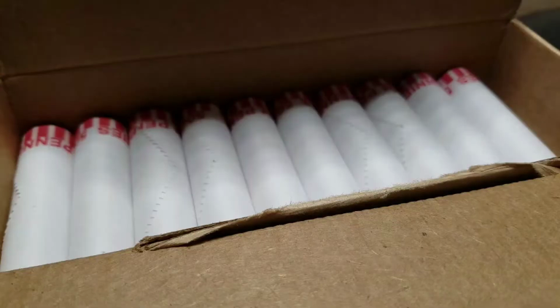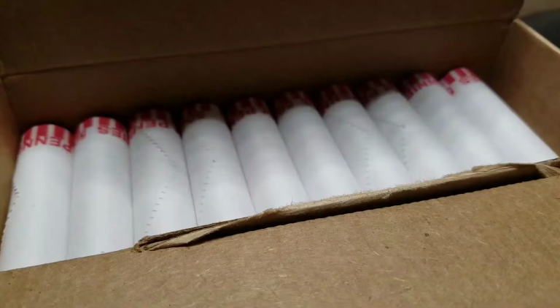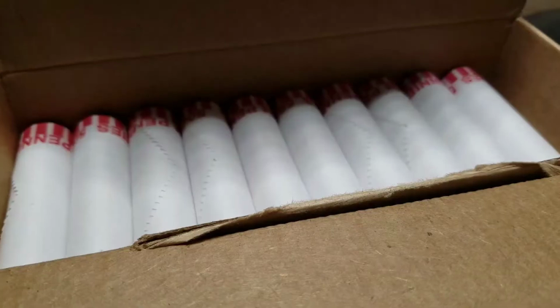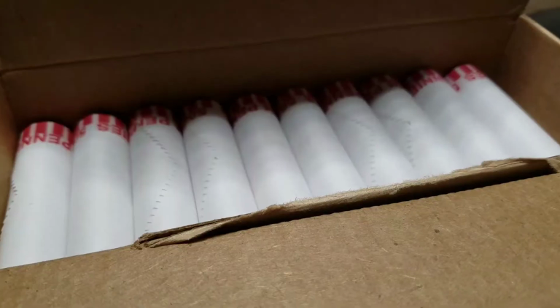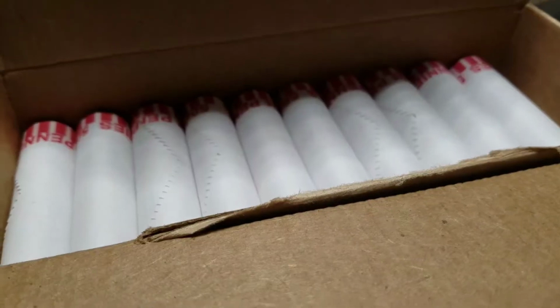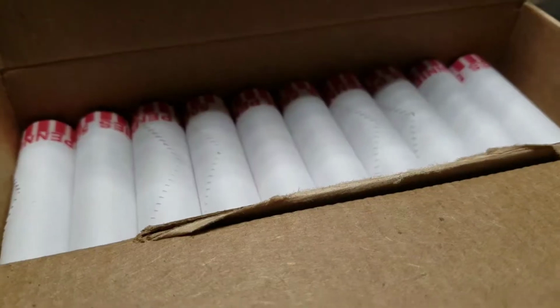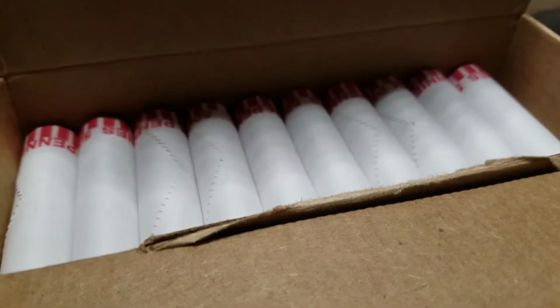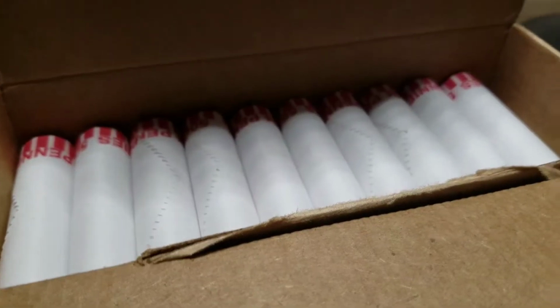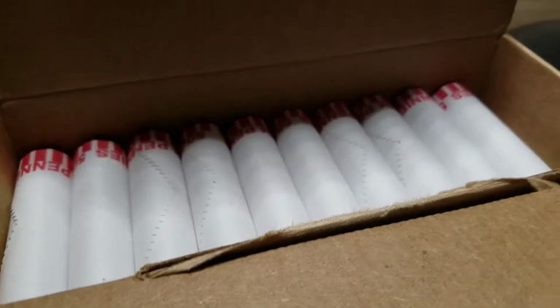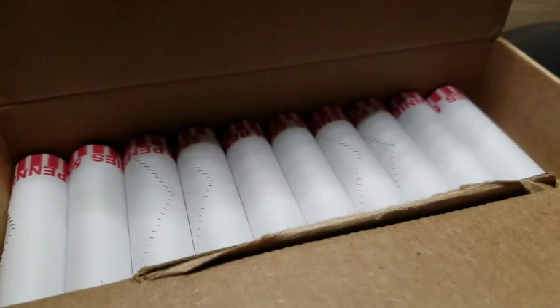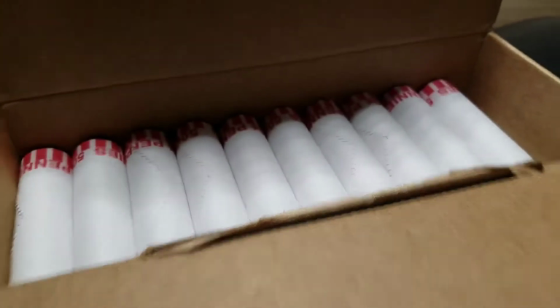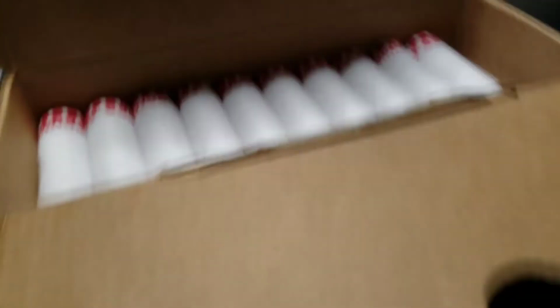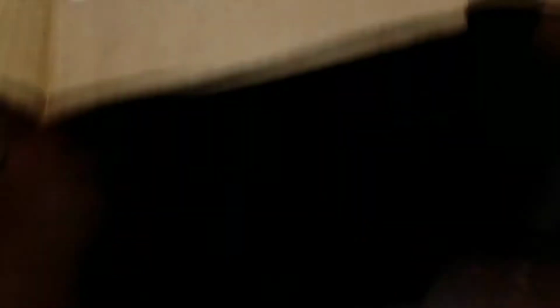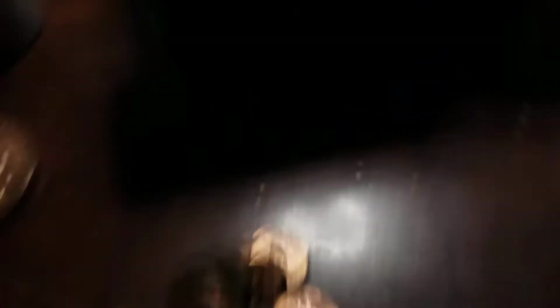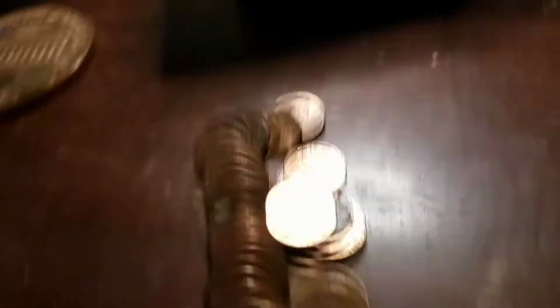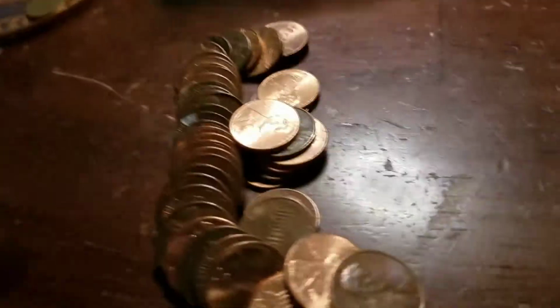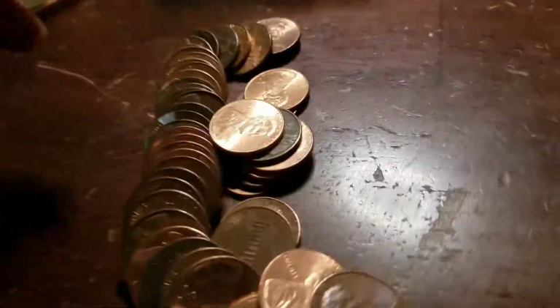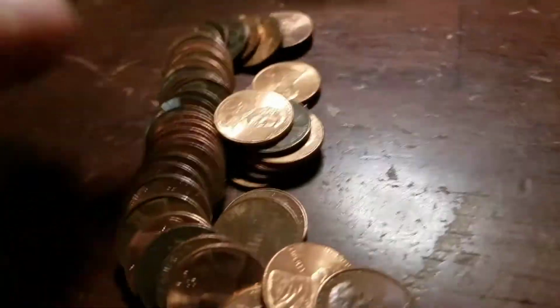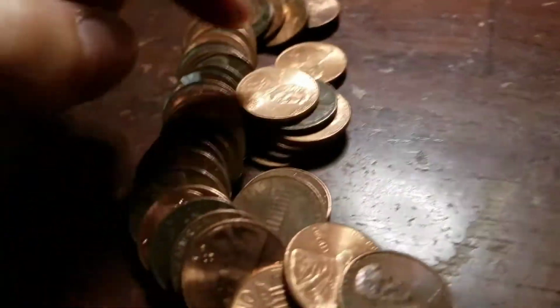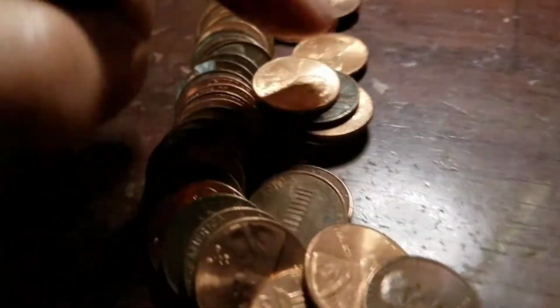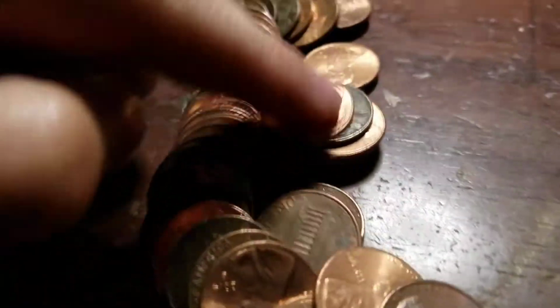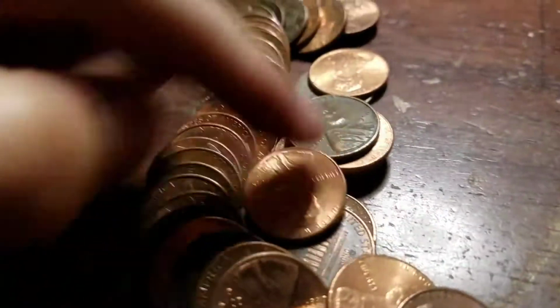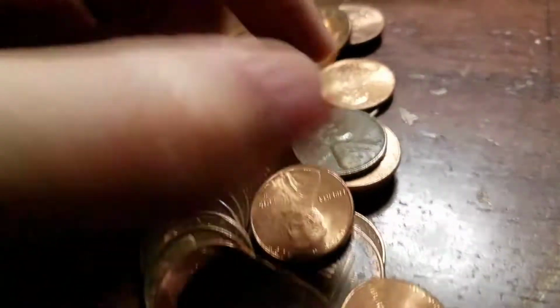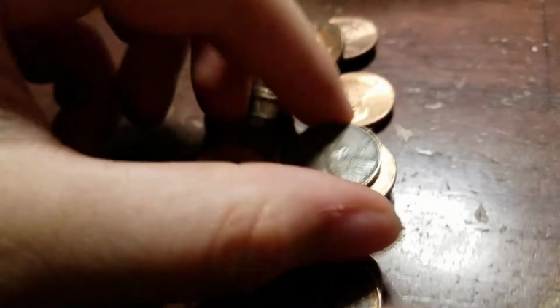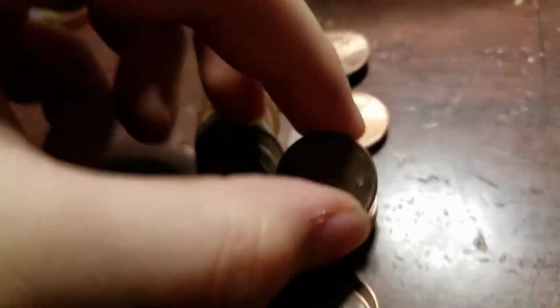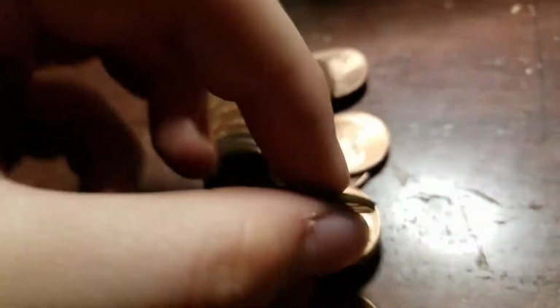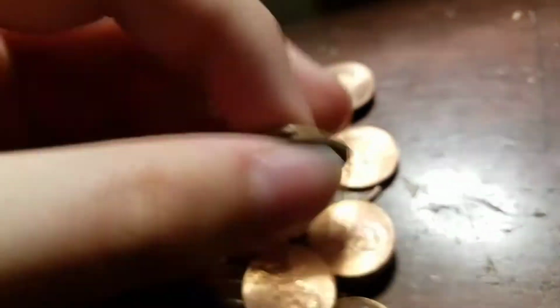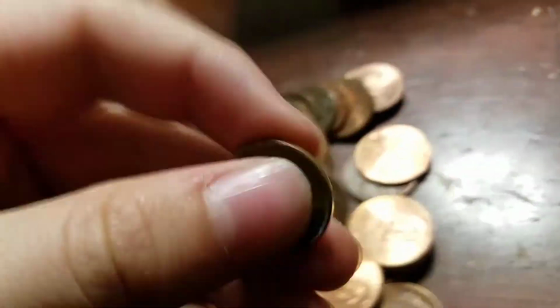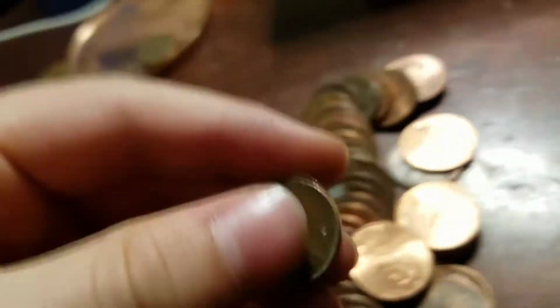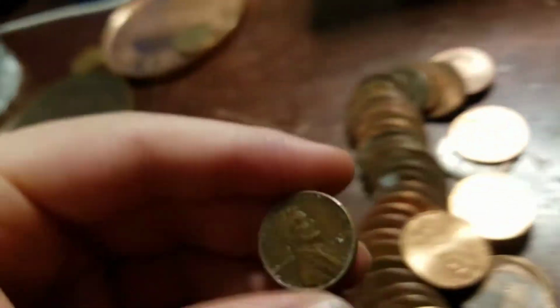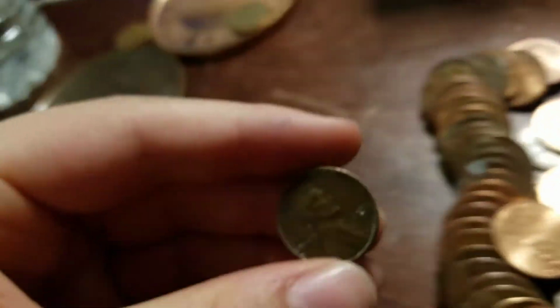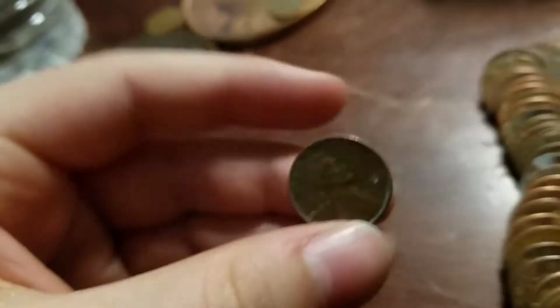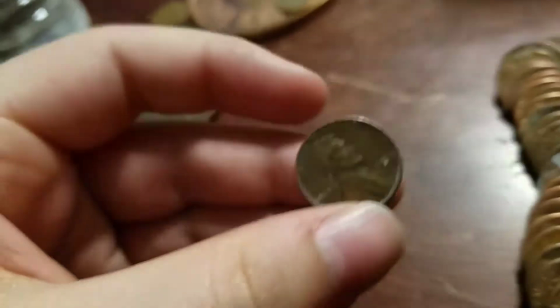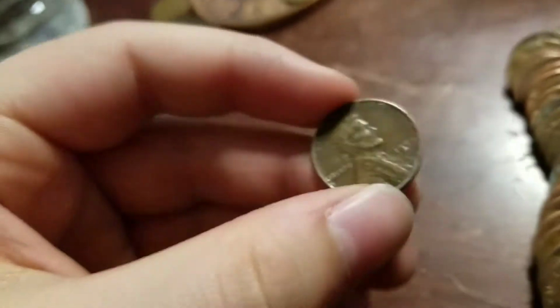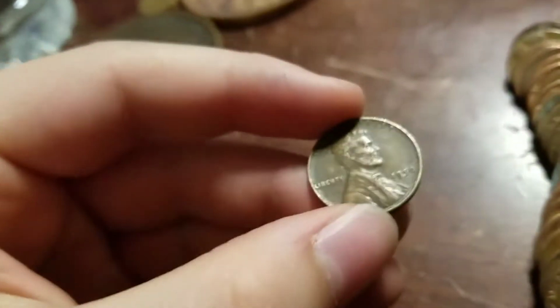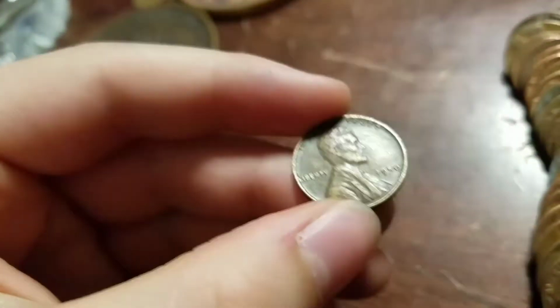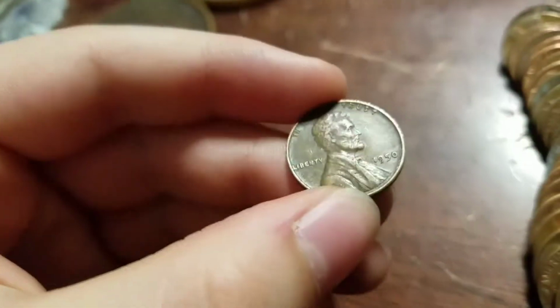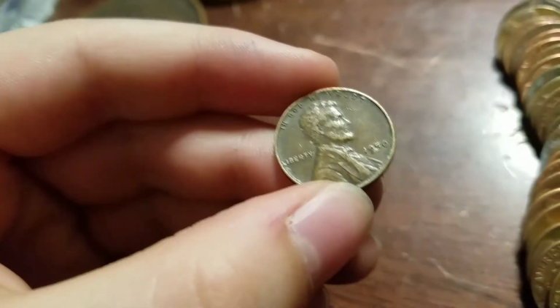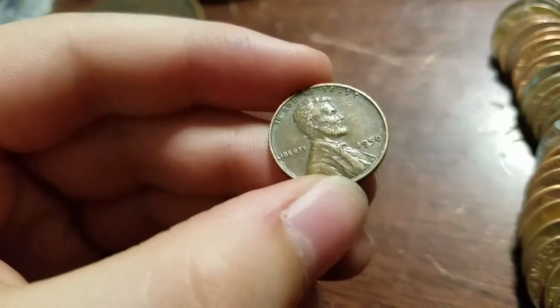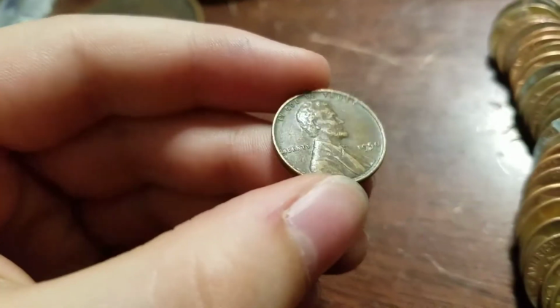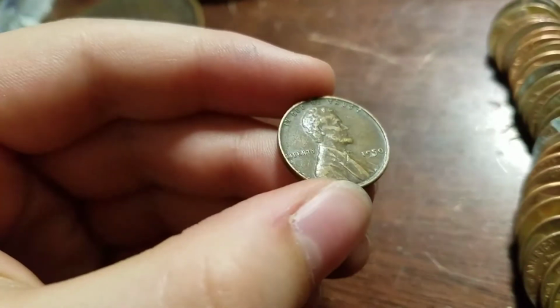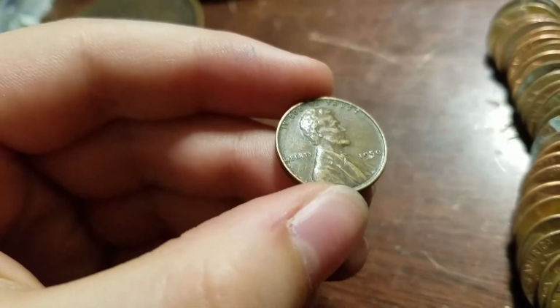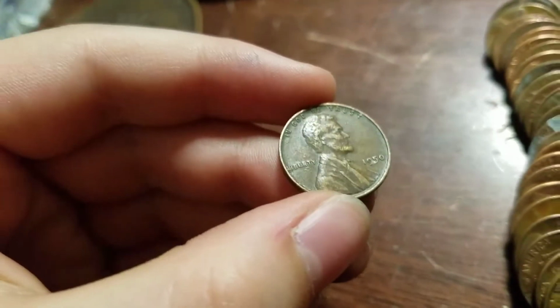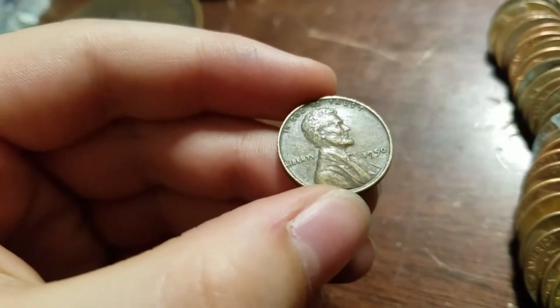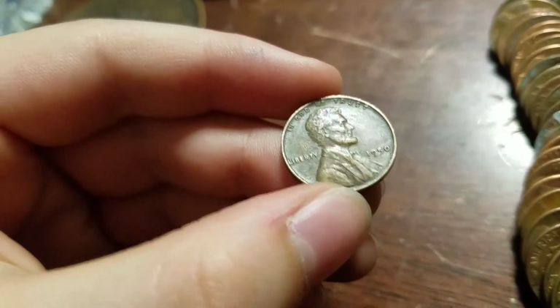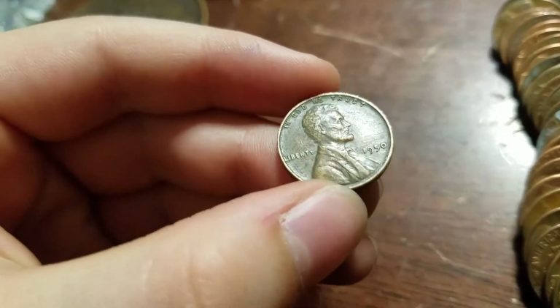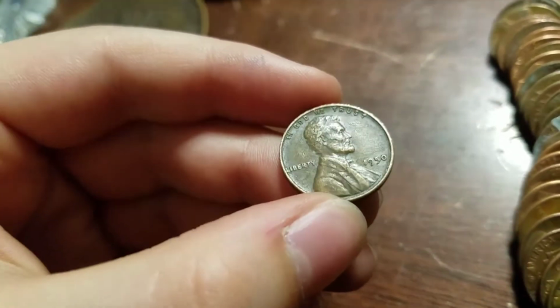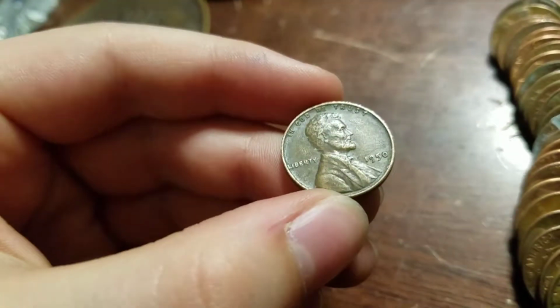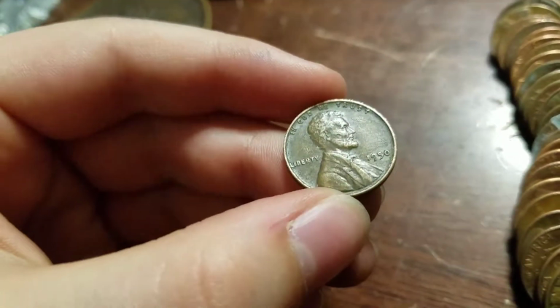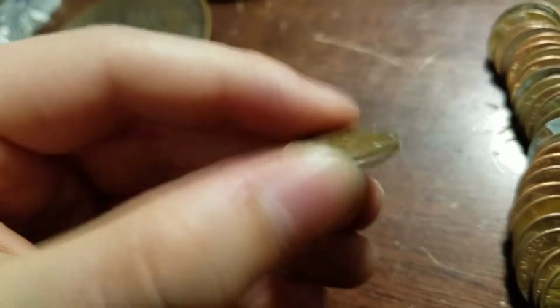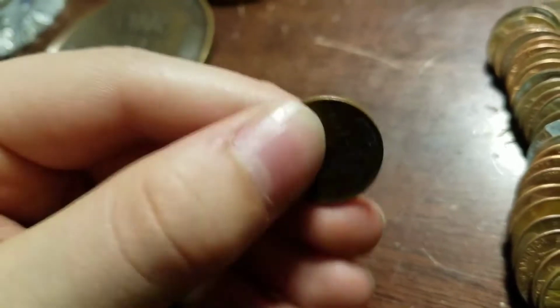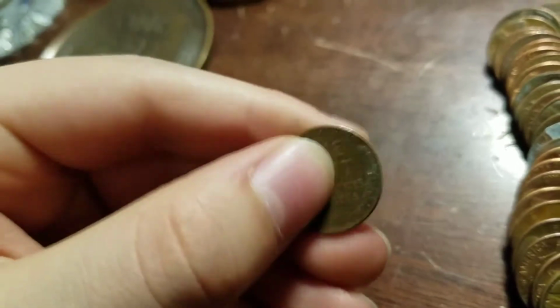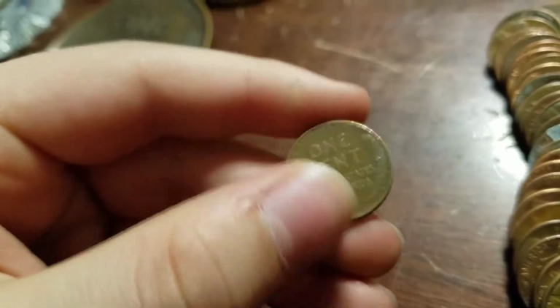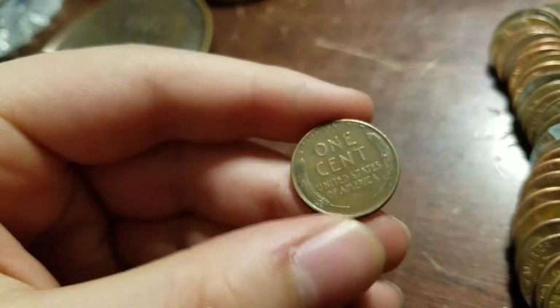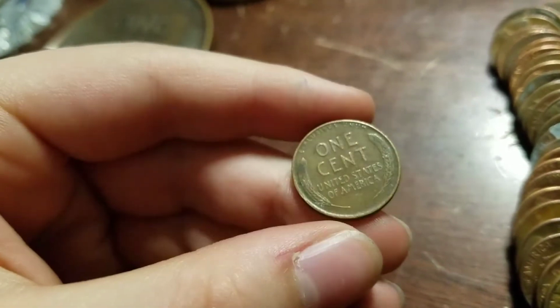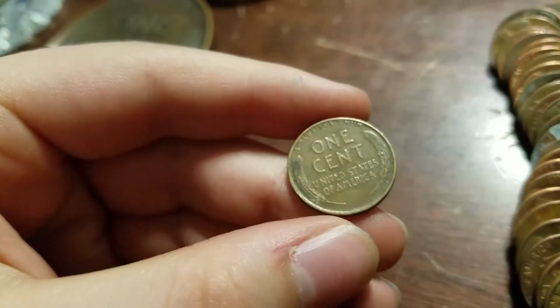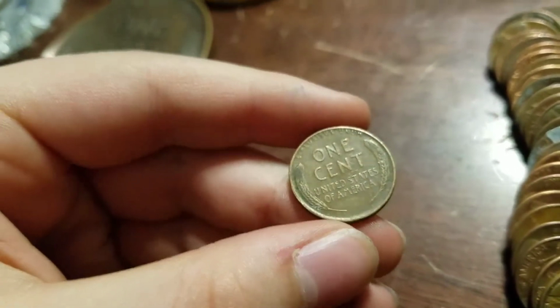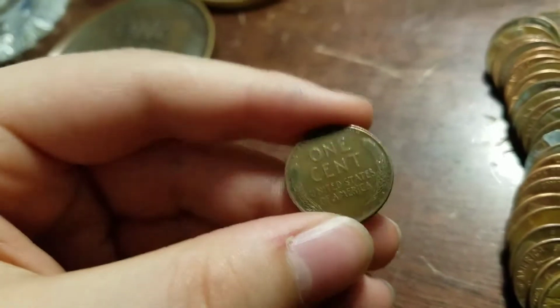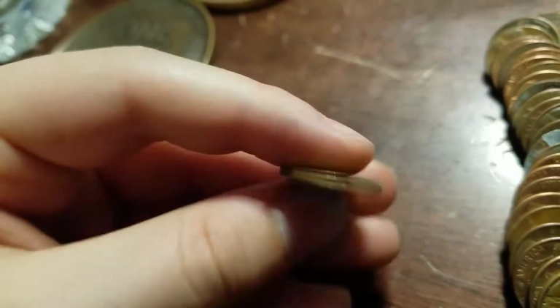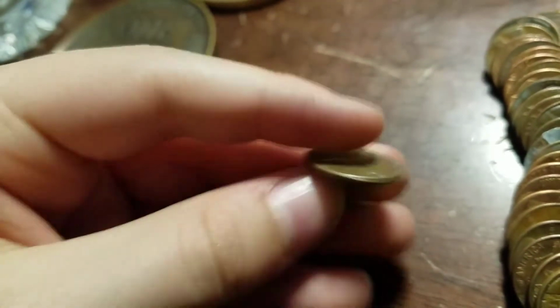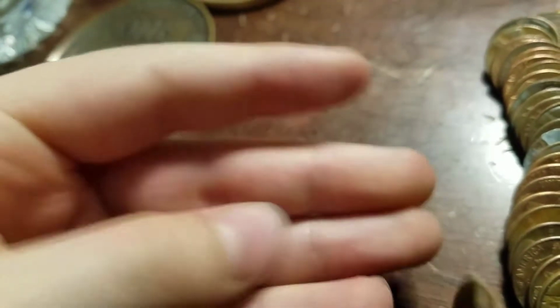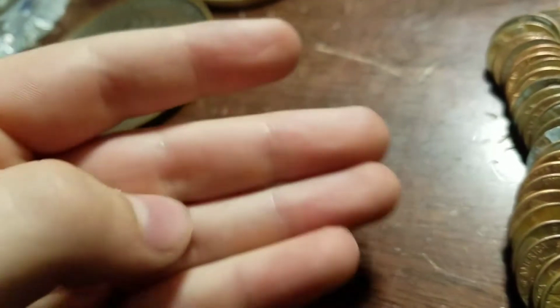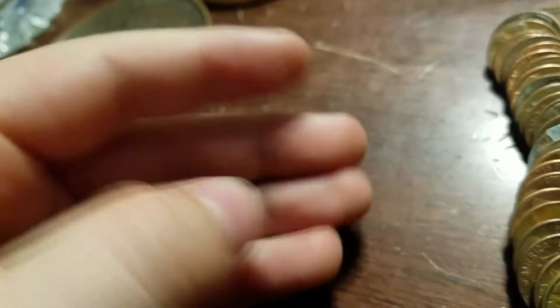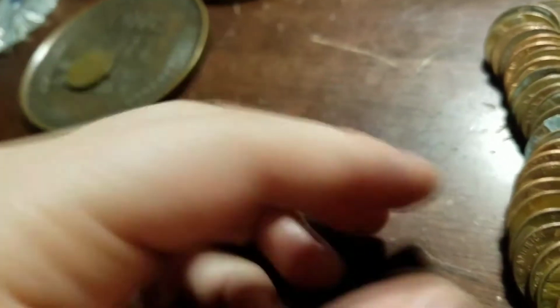Alright guys, we're on the tenth roll and we have our second wheat — 1950 plain — so we're going to keep going.